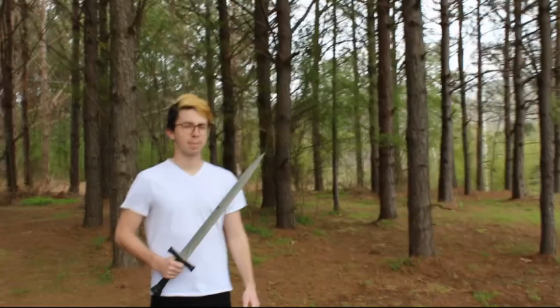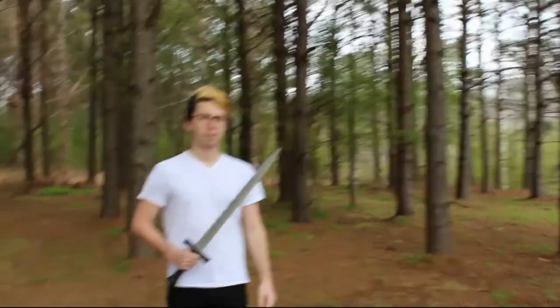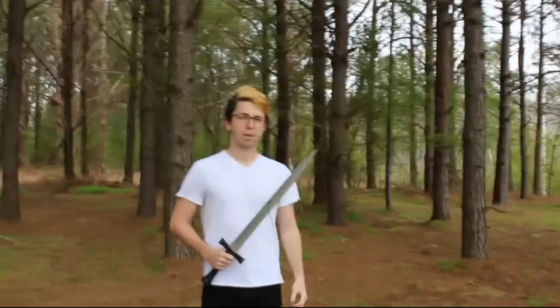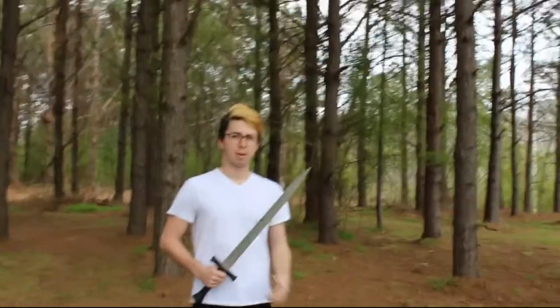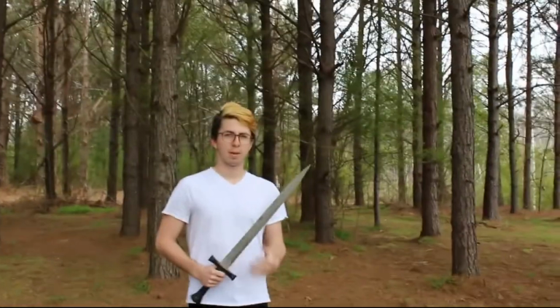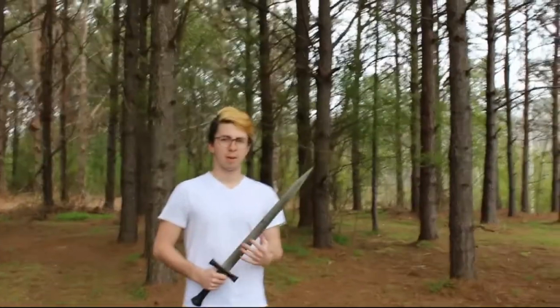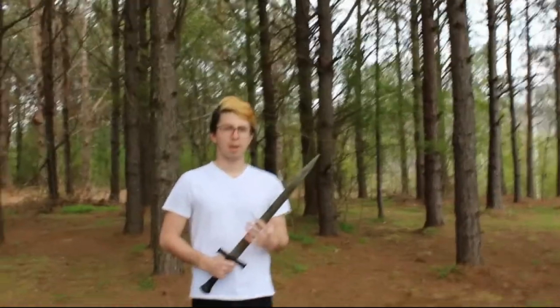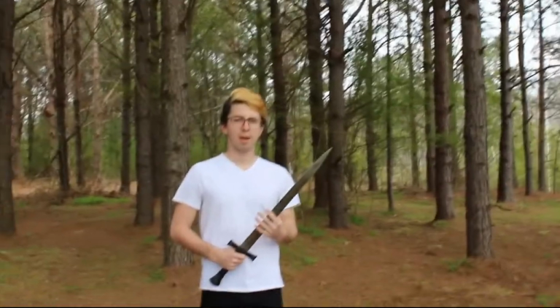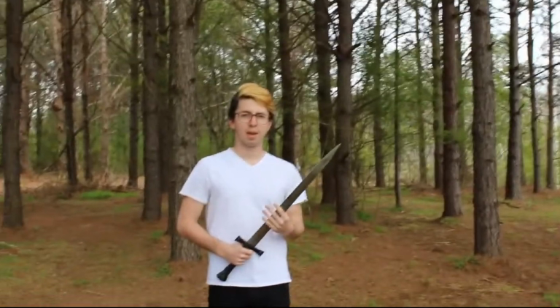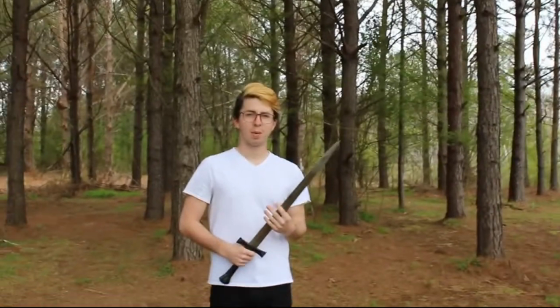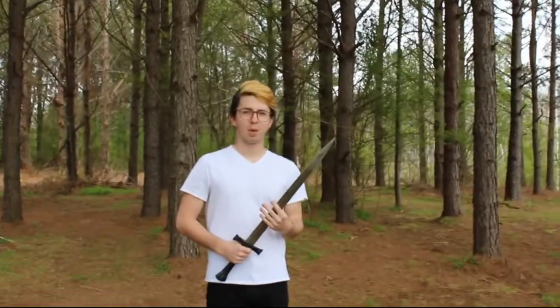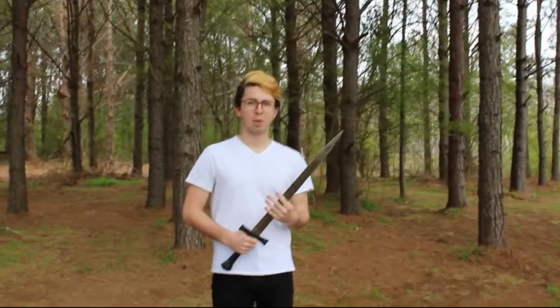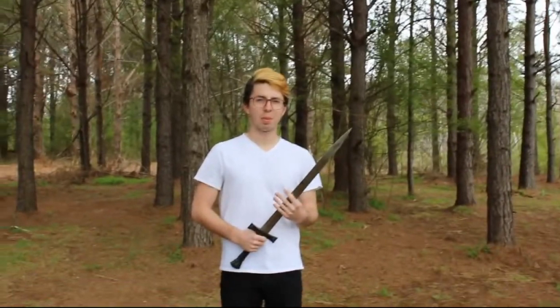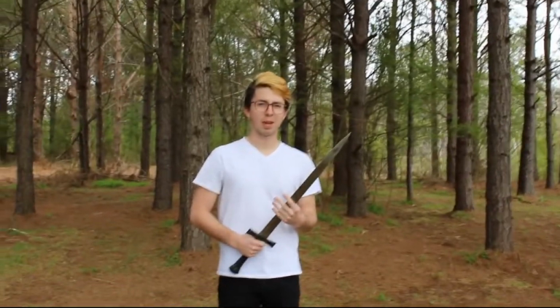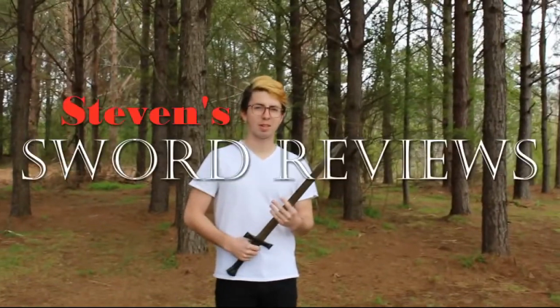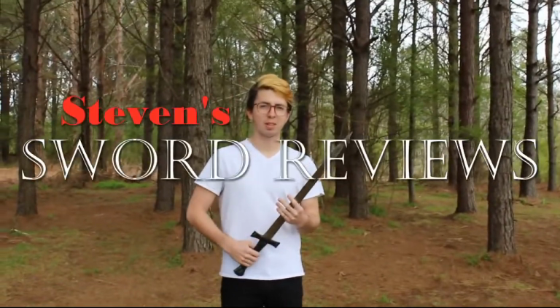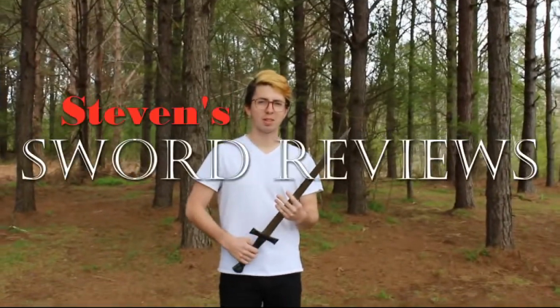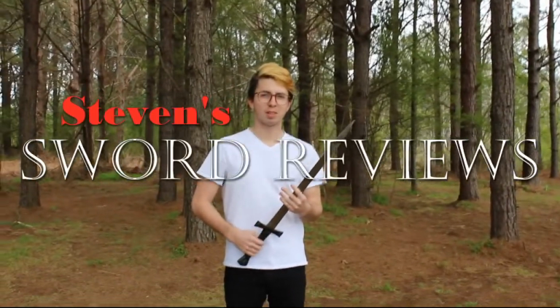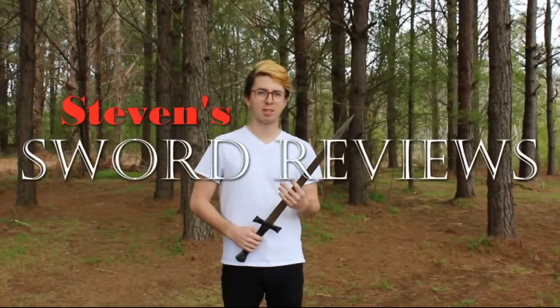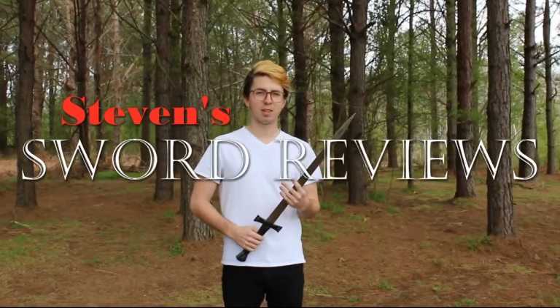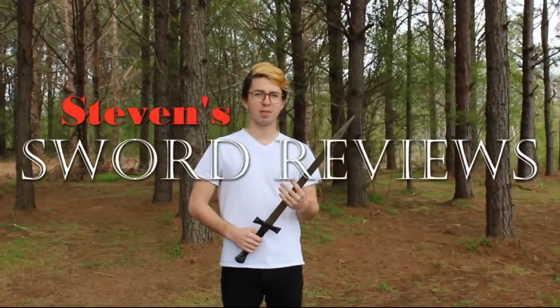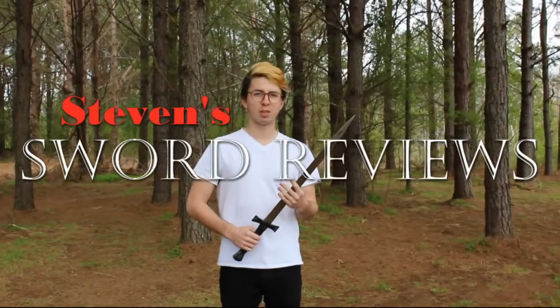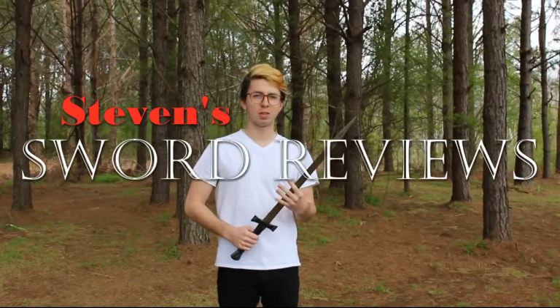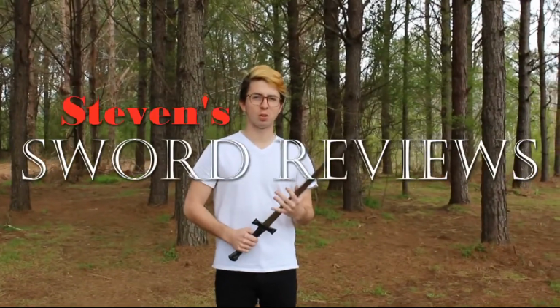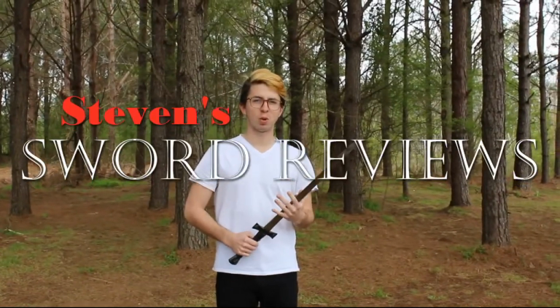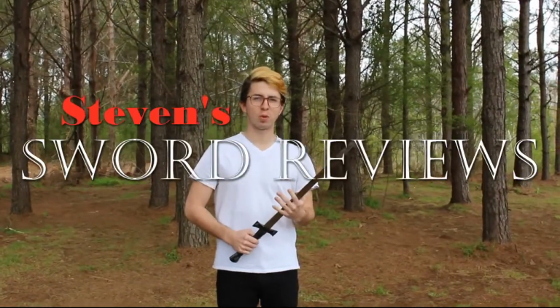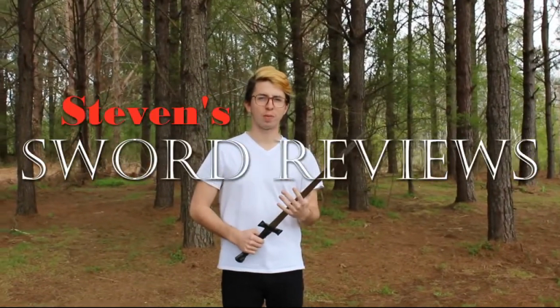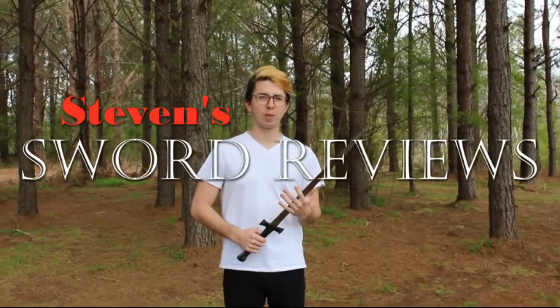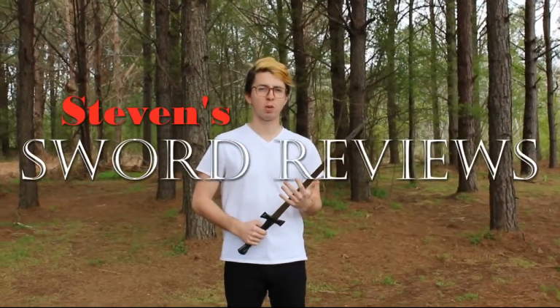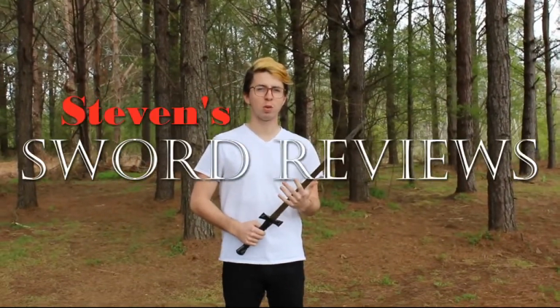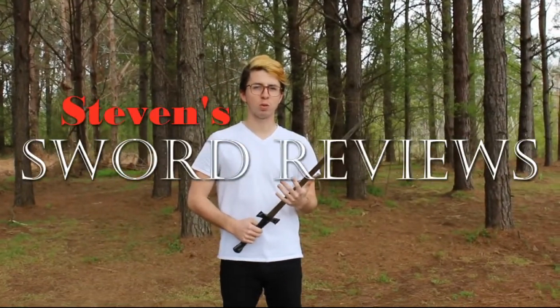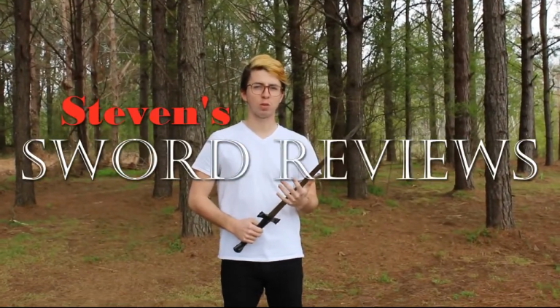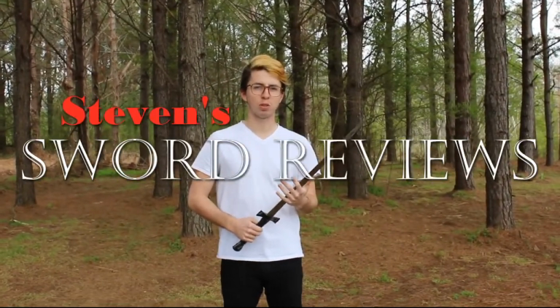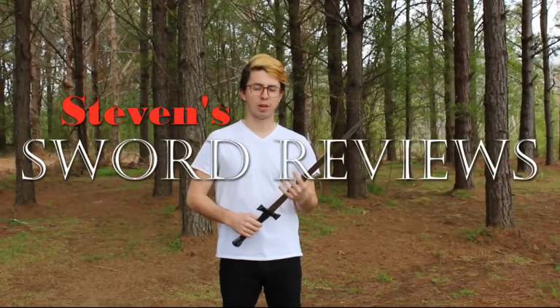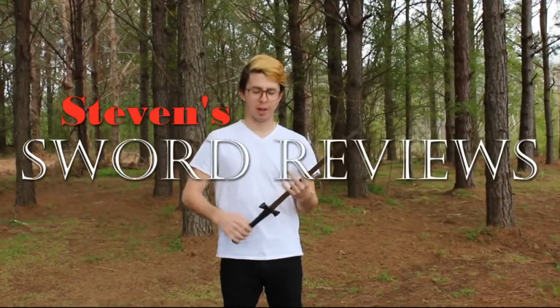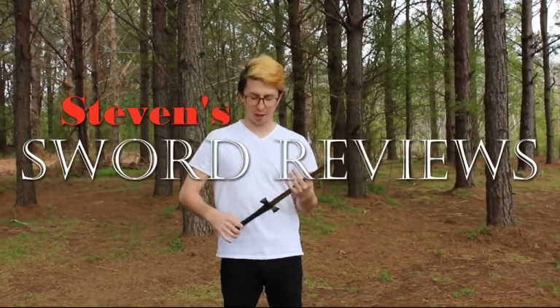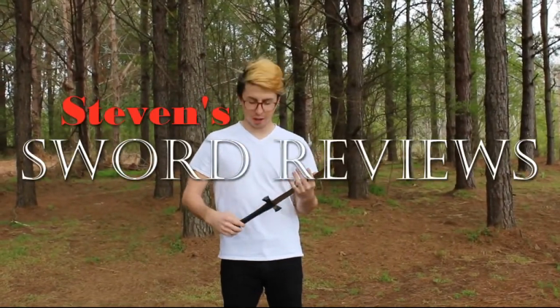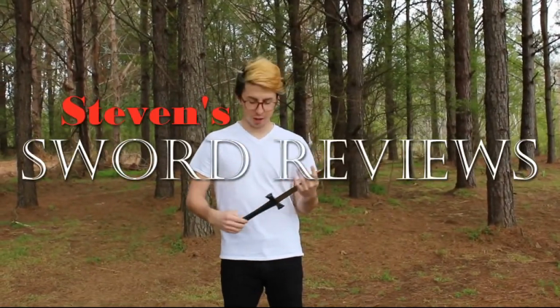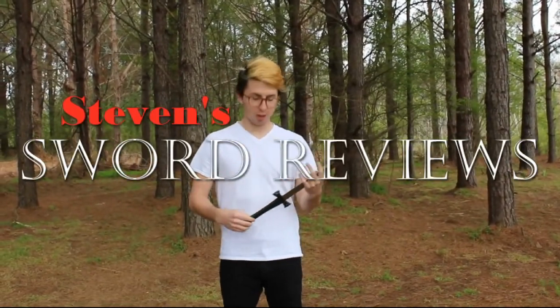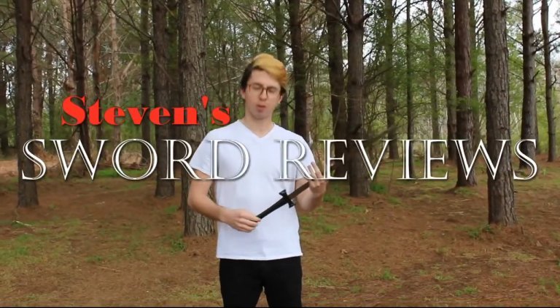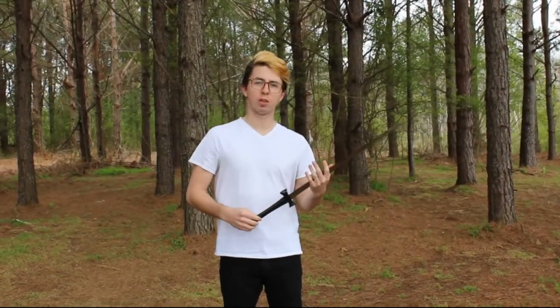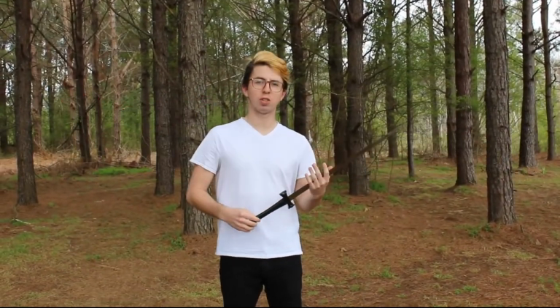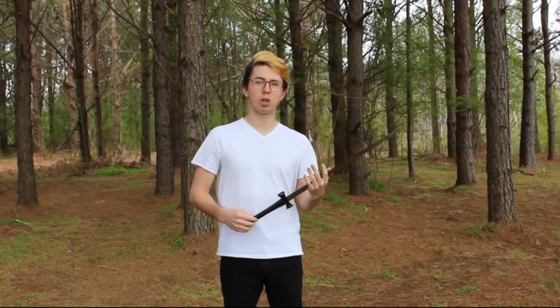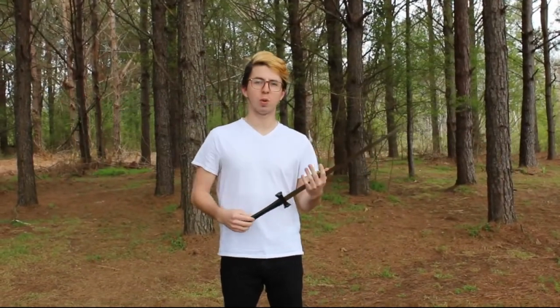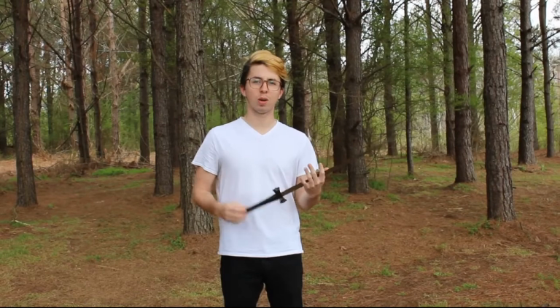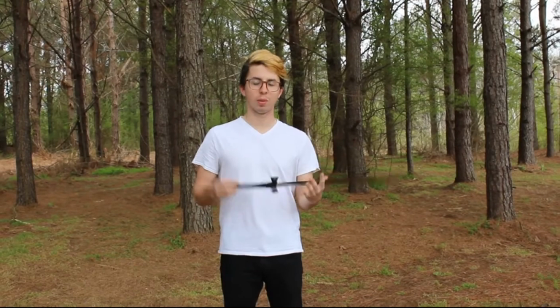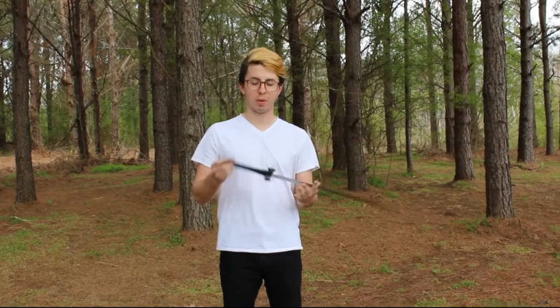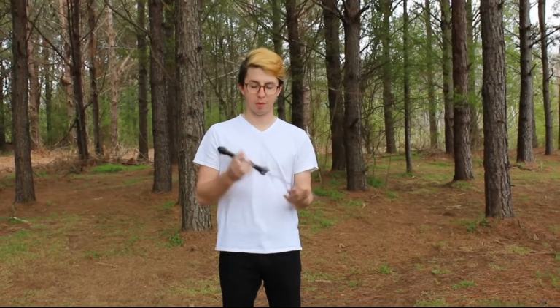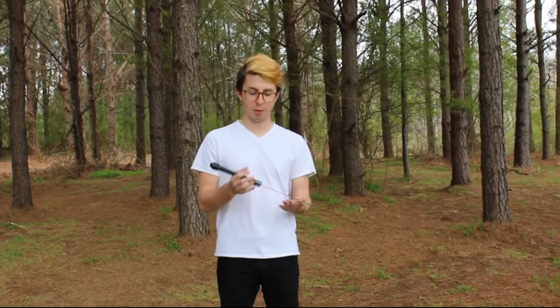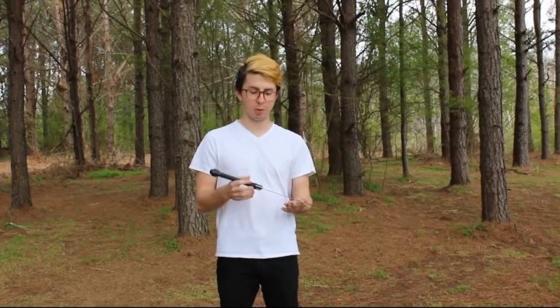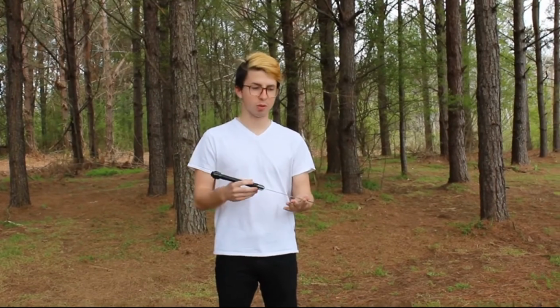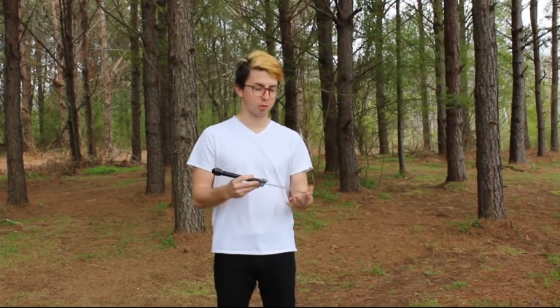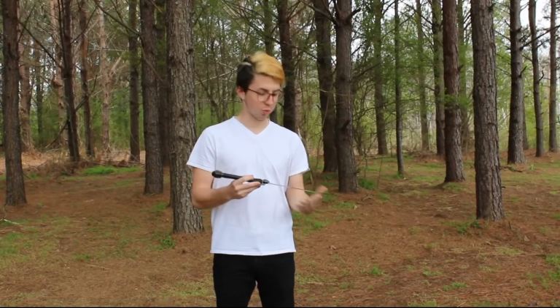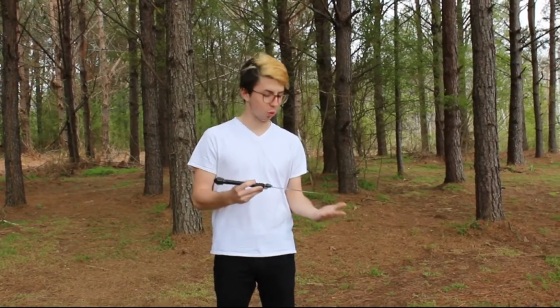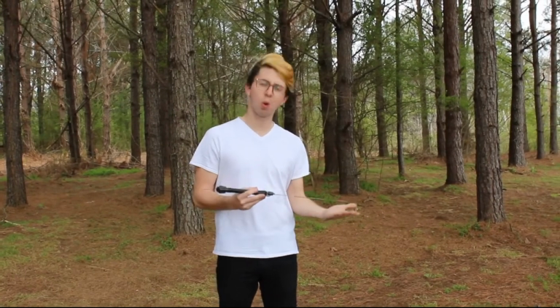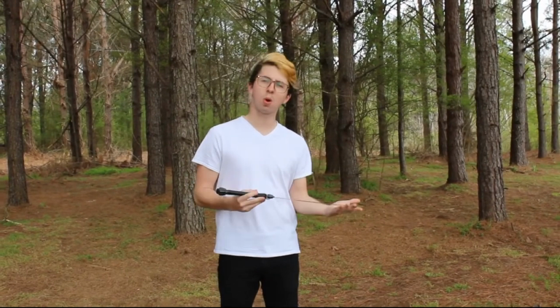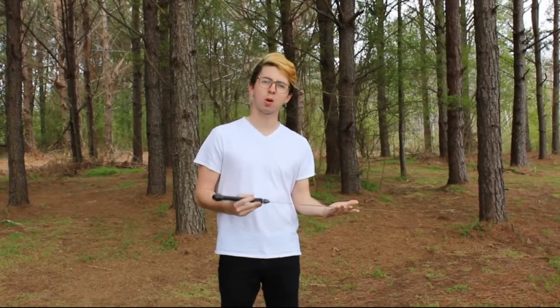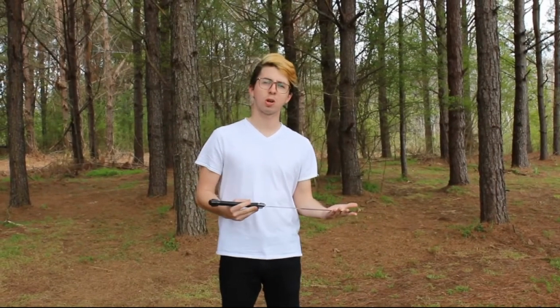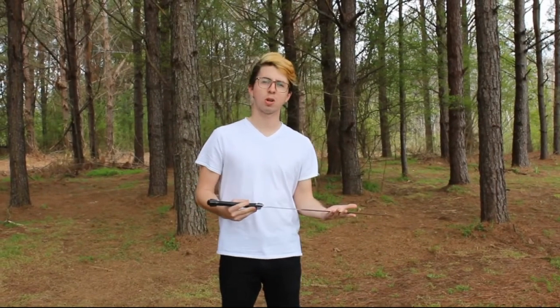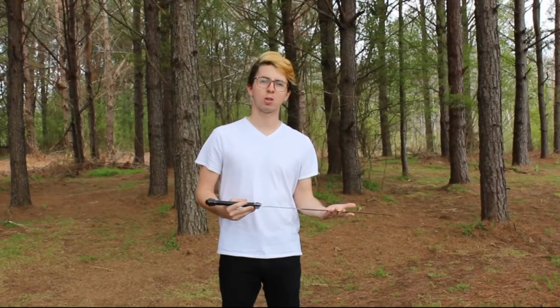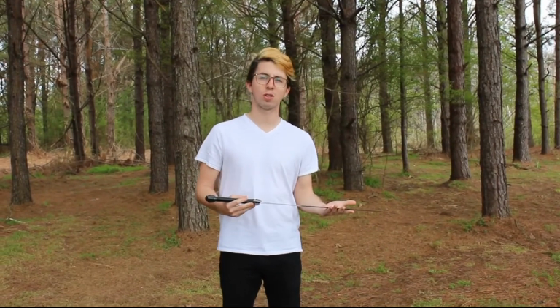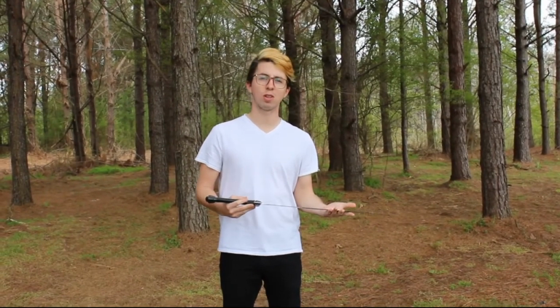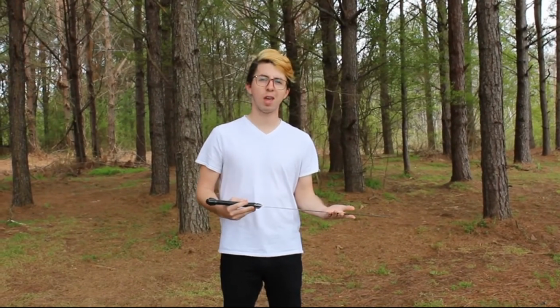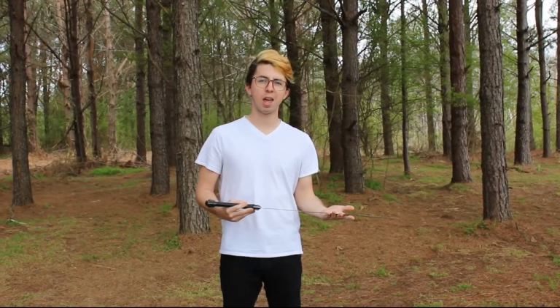Hey, welcome back to Steven's Sword Reviews. Today on the show we're going to be reviewing some swords. Yeah.